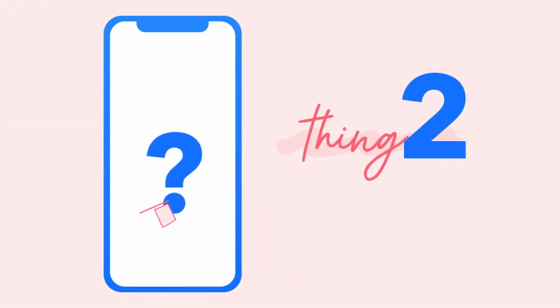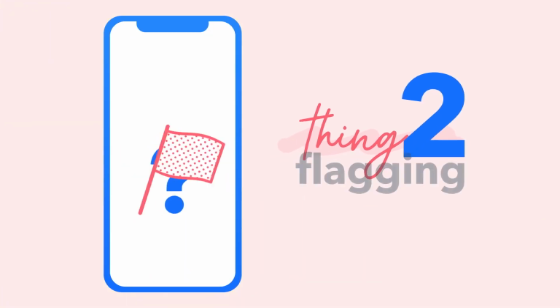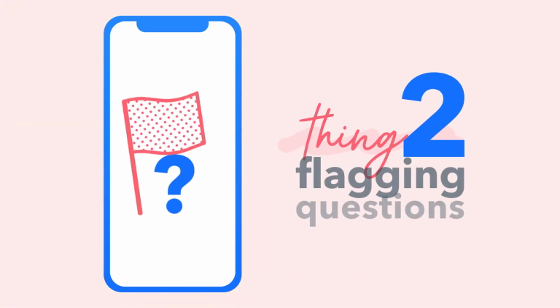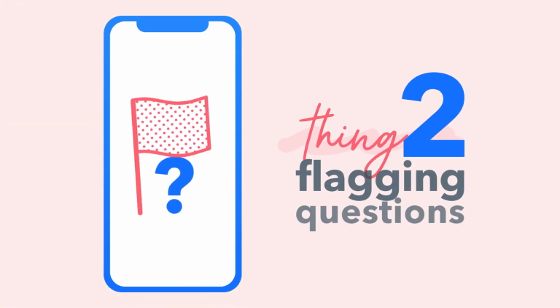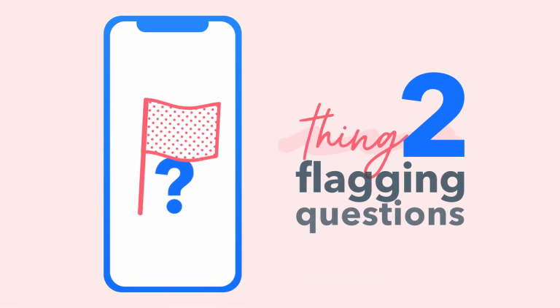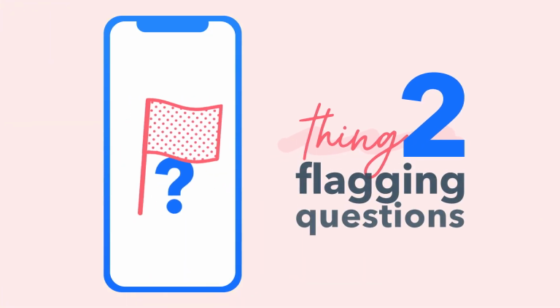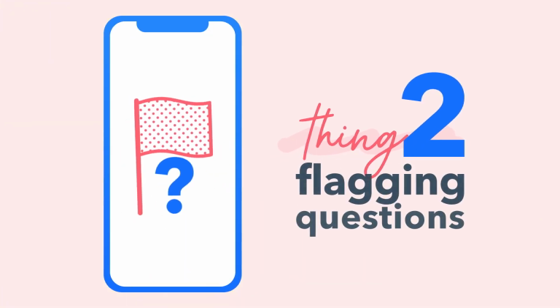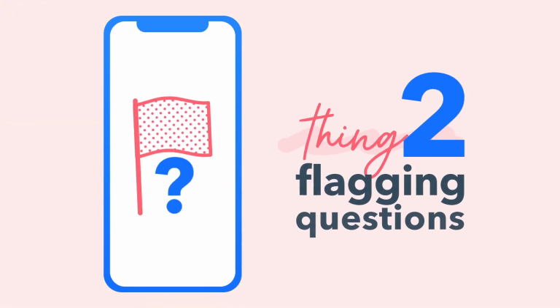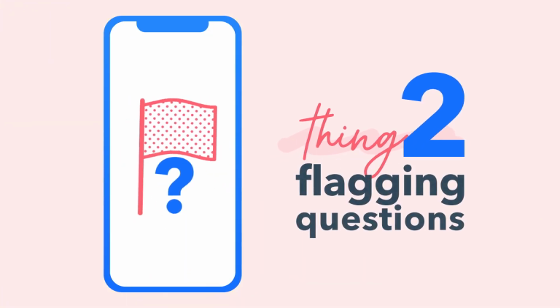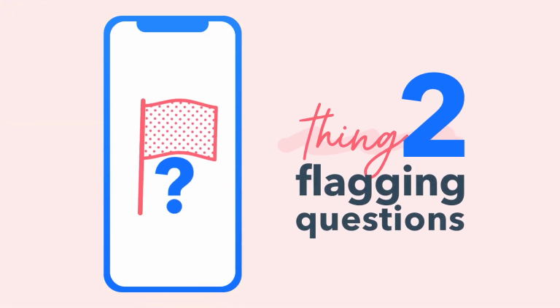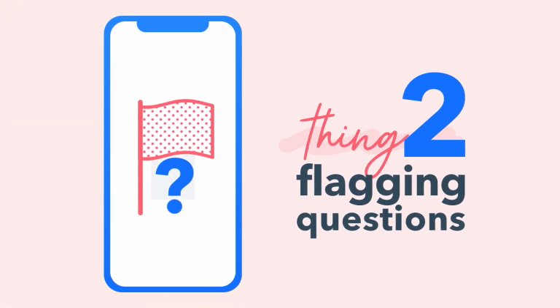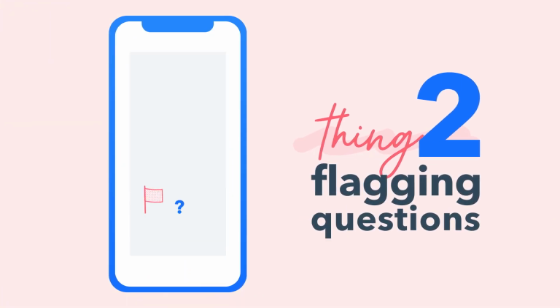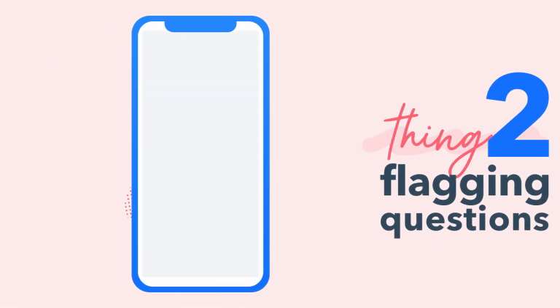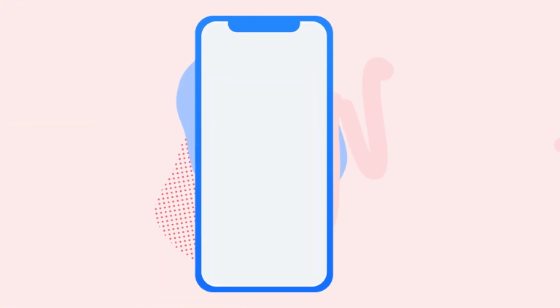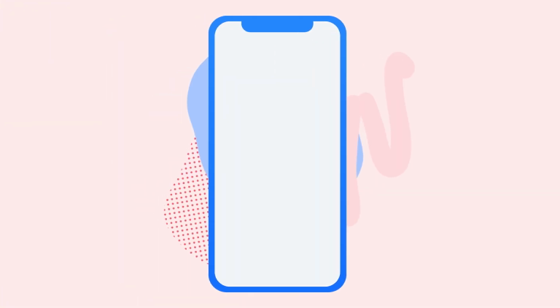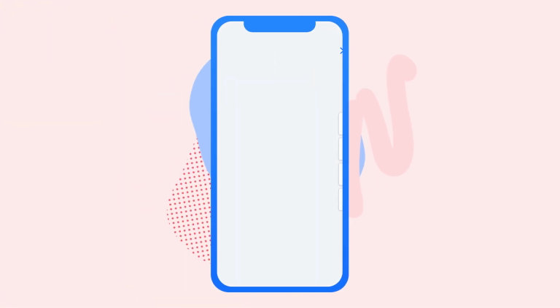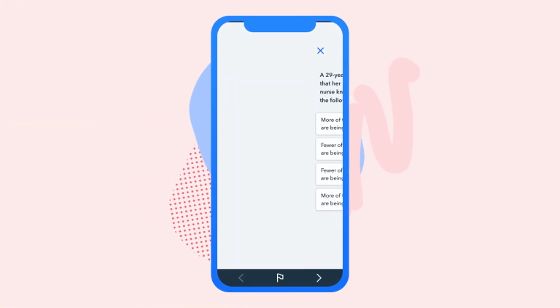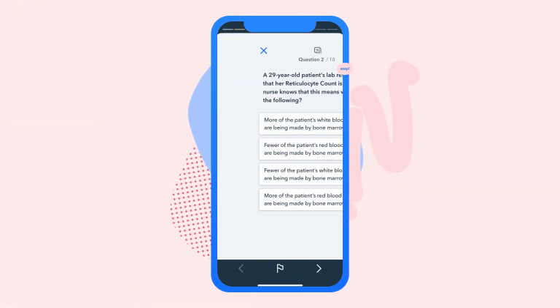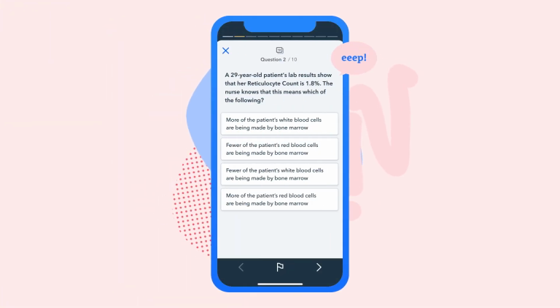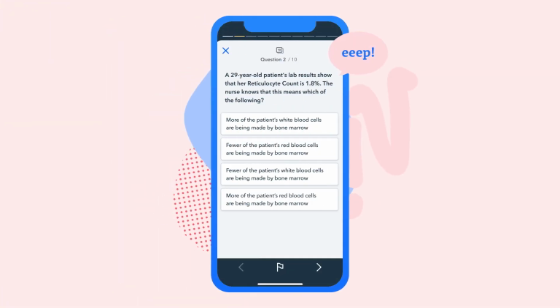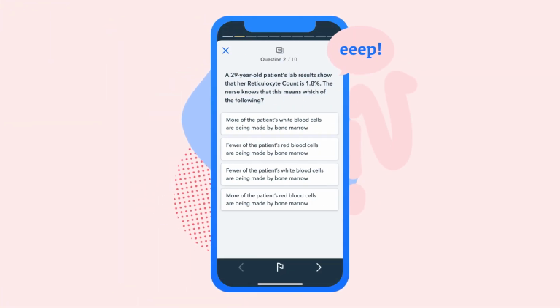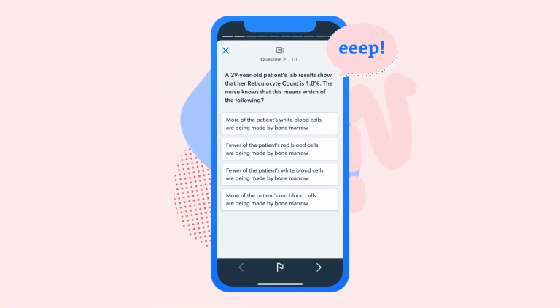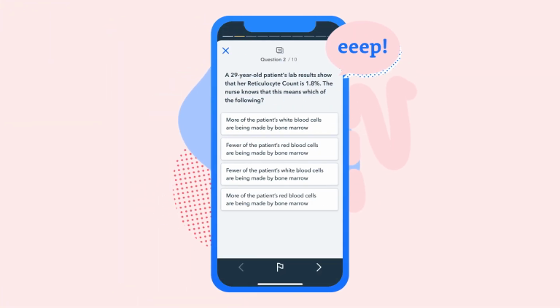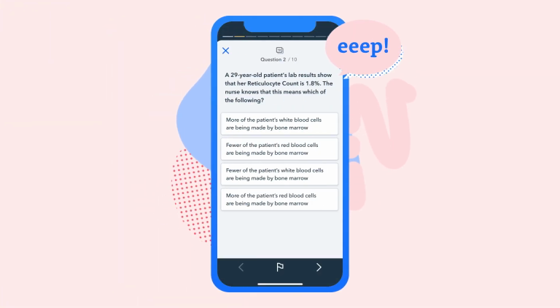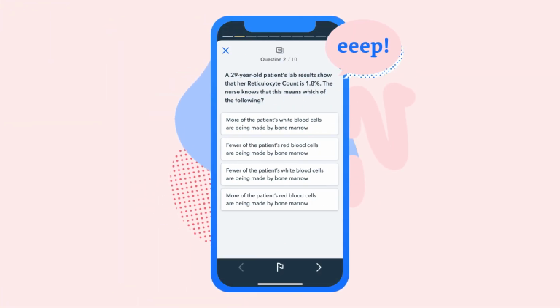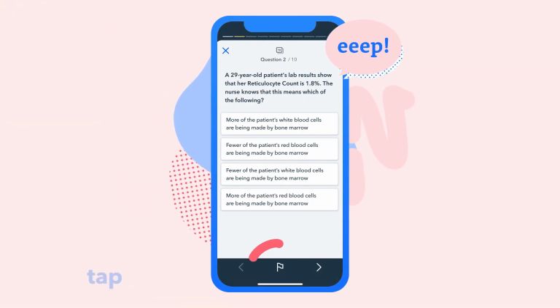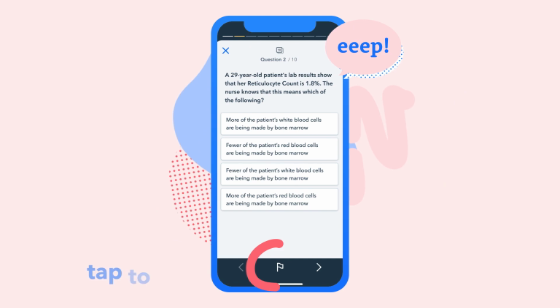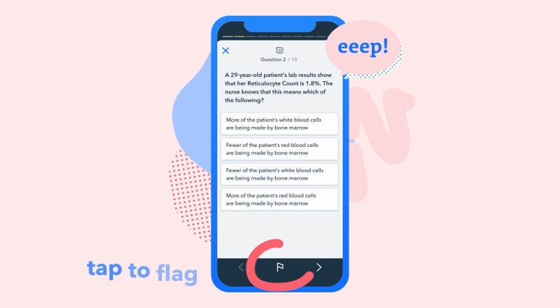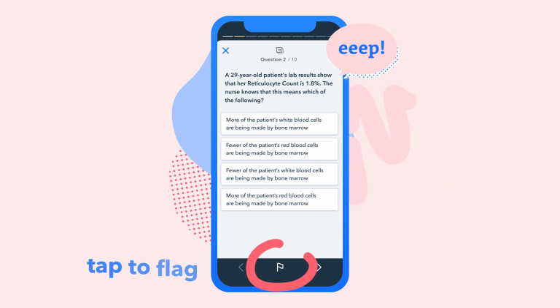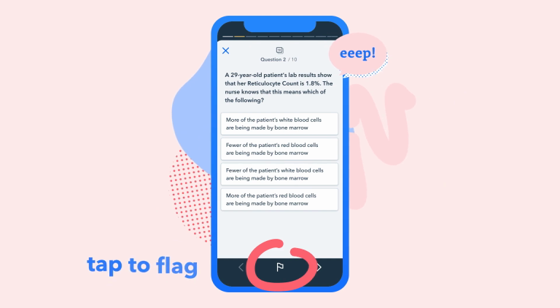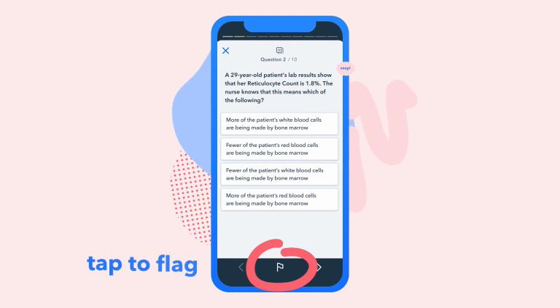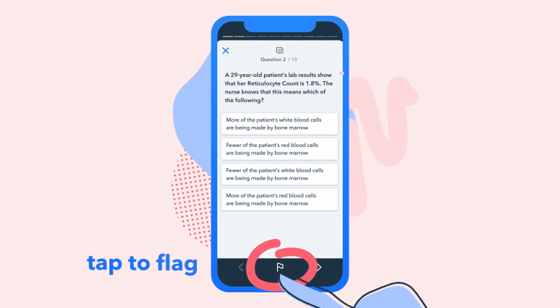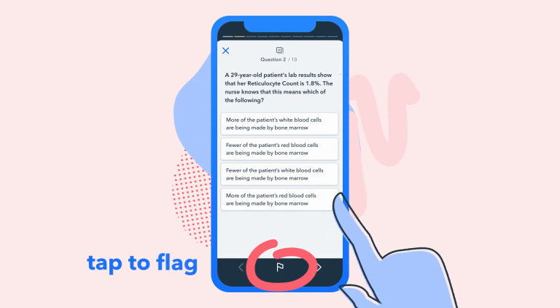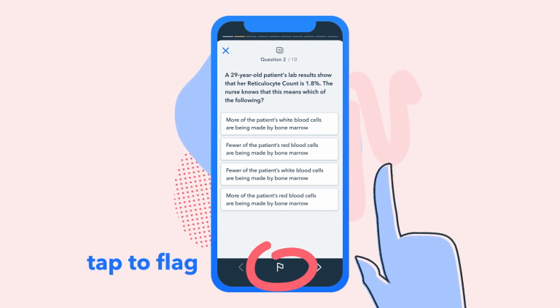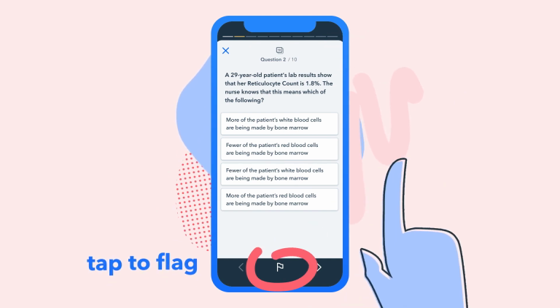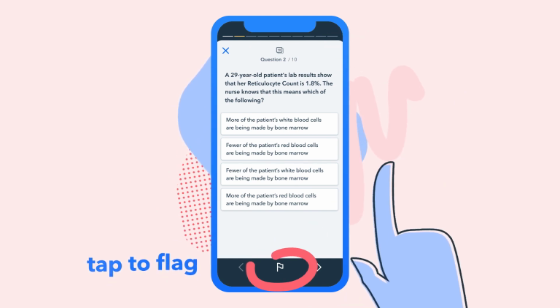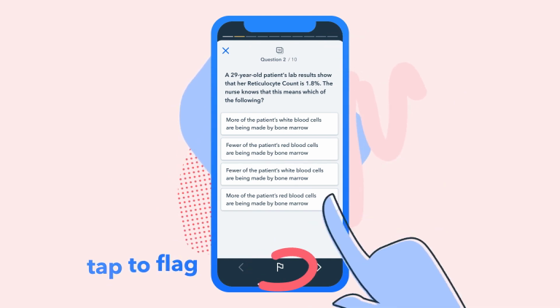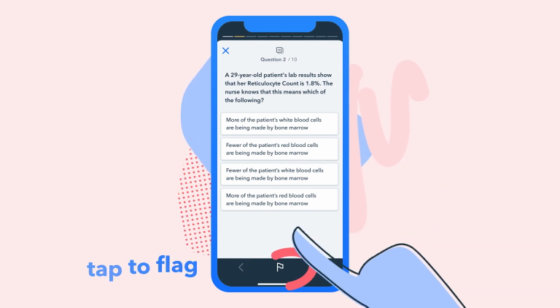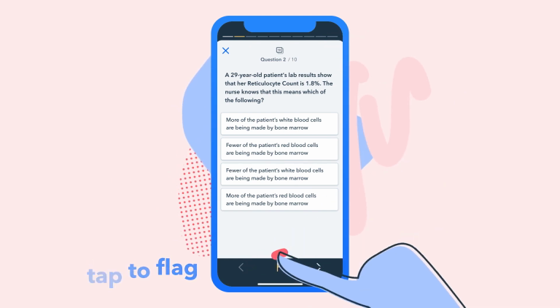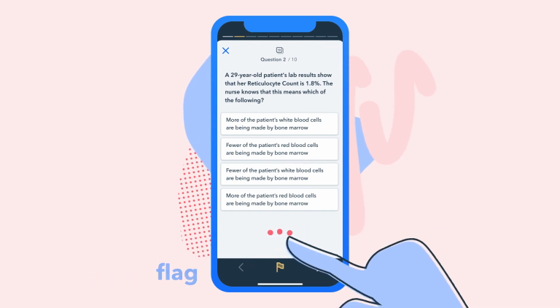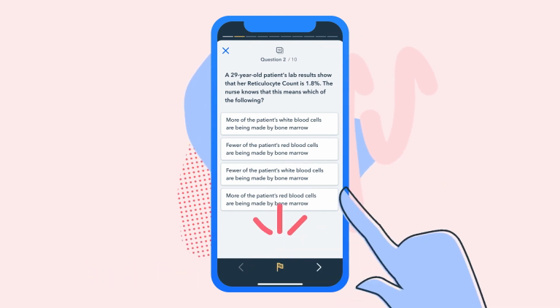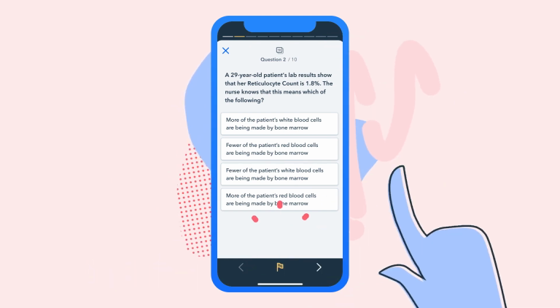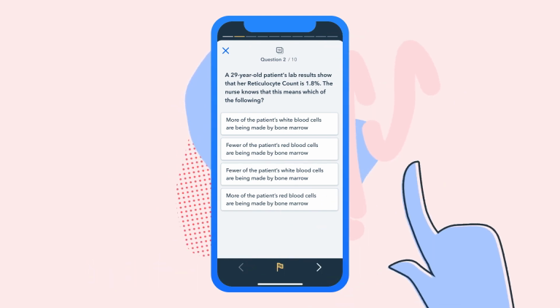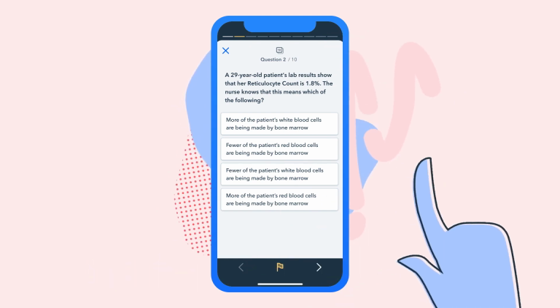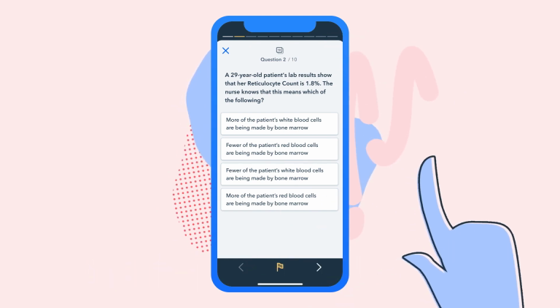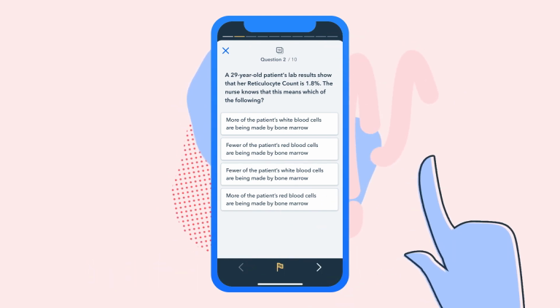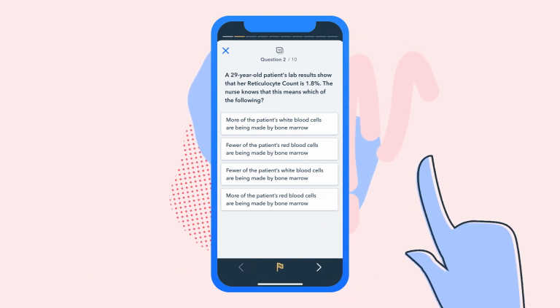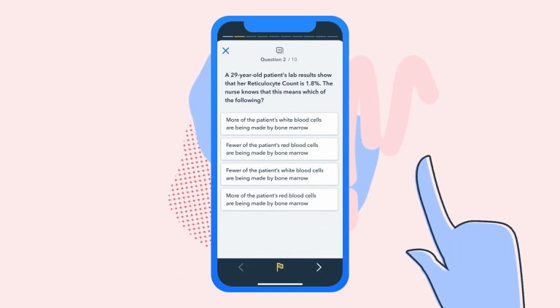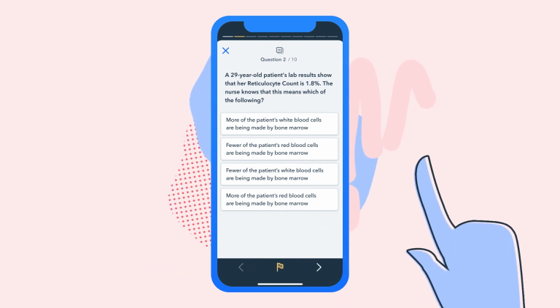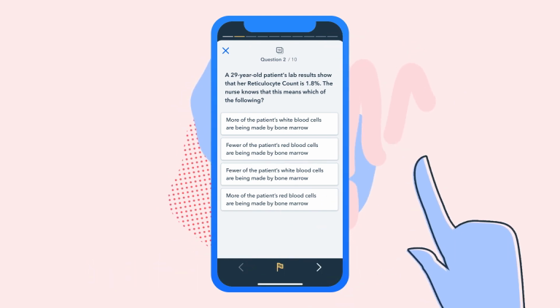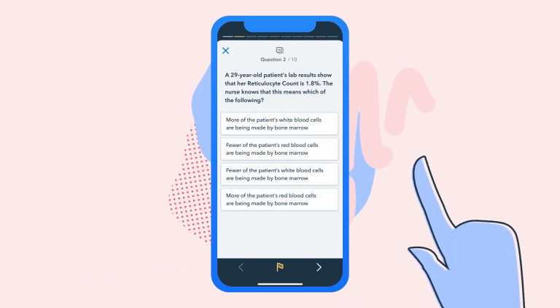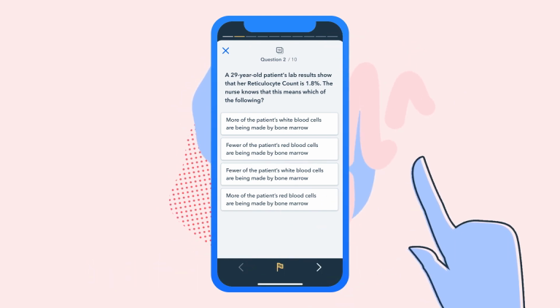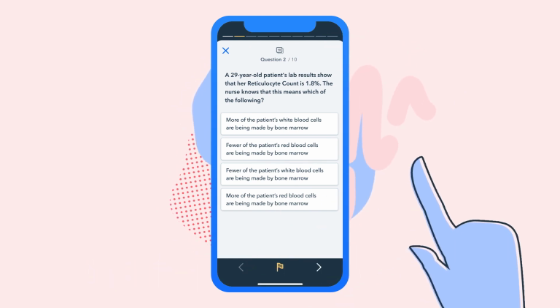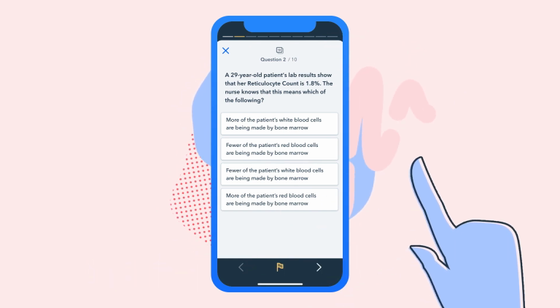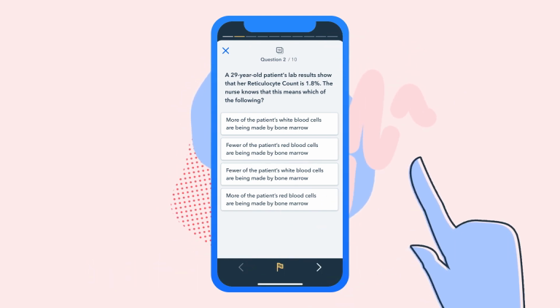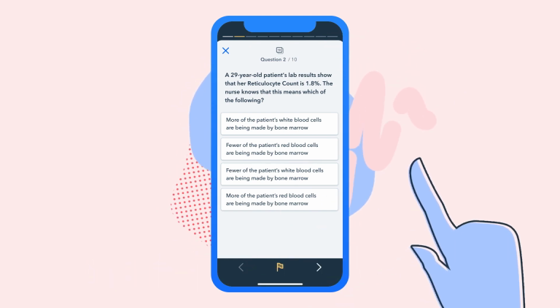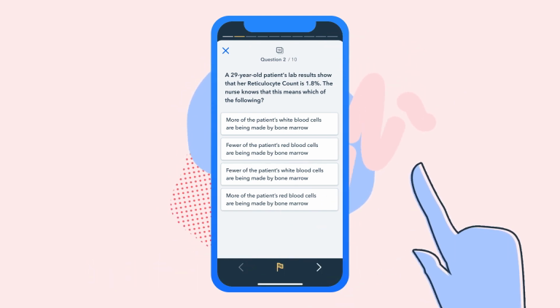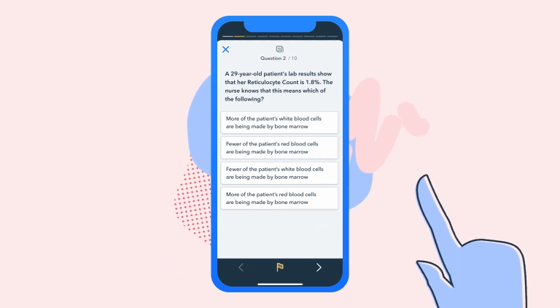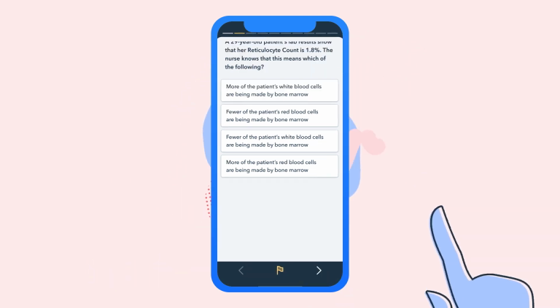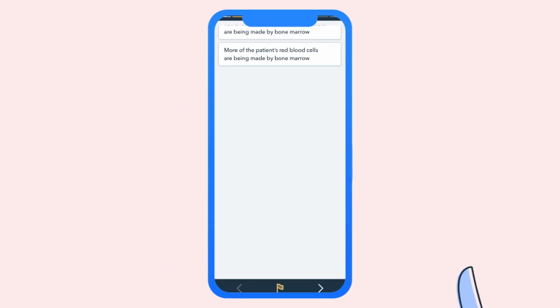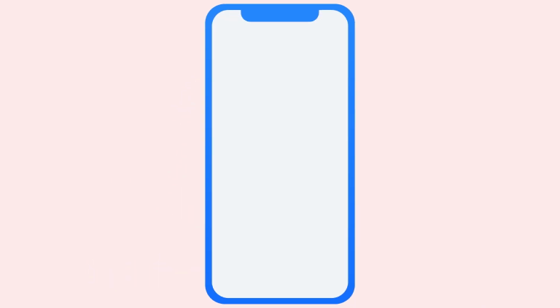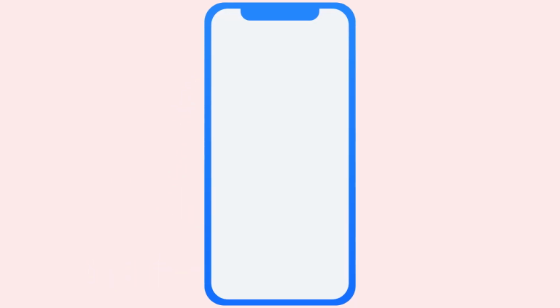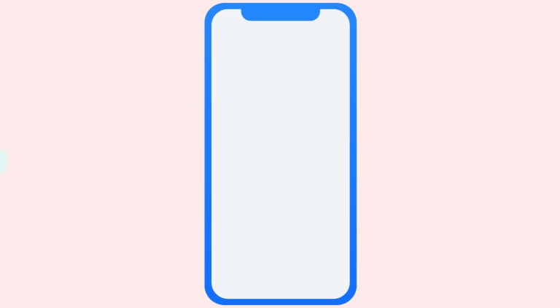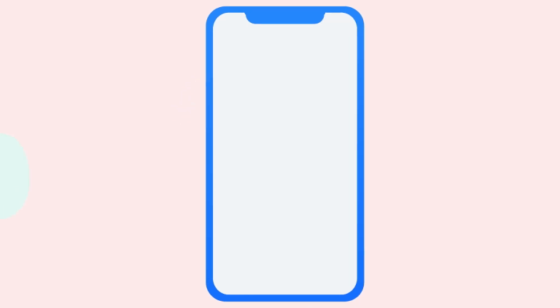Thing two: flagging questions. When you hit a tricky question, flag it. That way you can think a bit more and go back to it when you're ready.